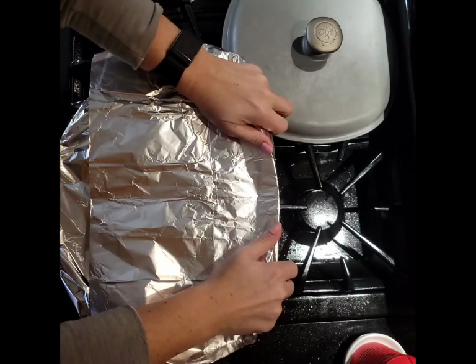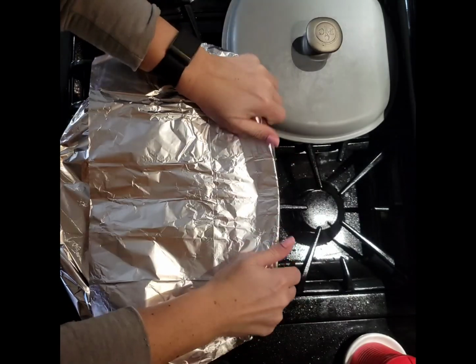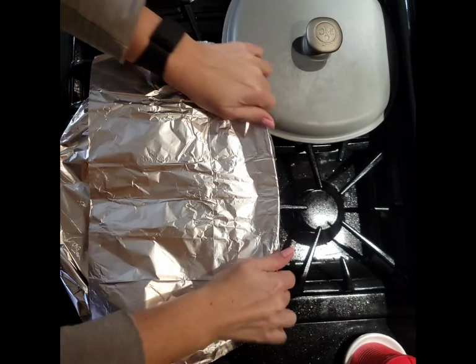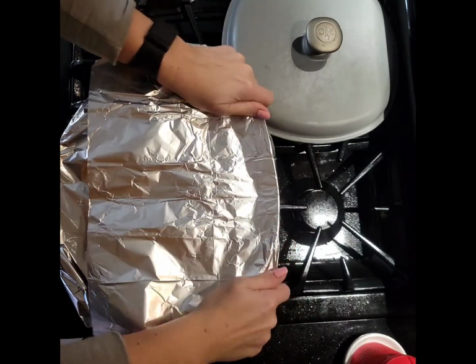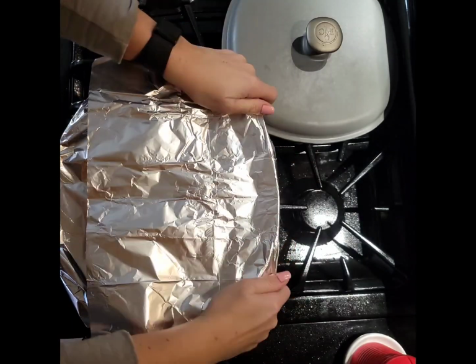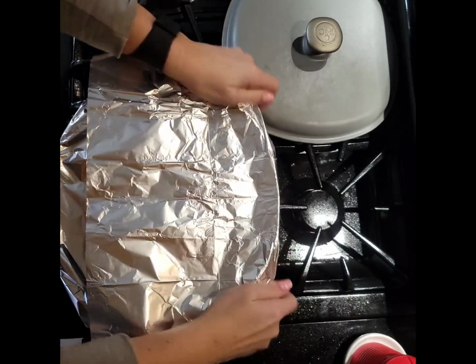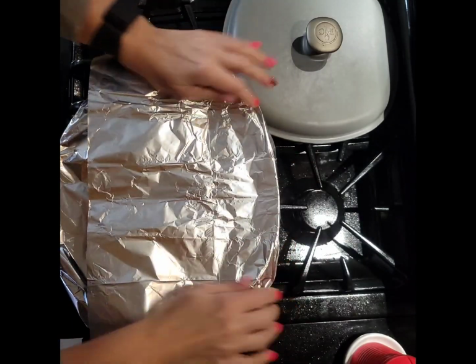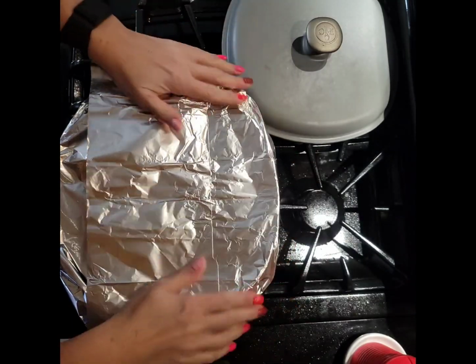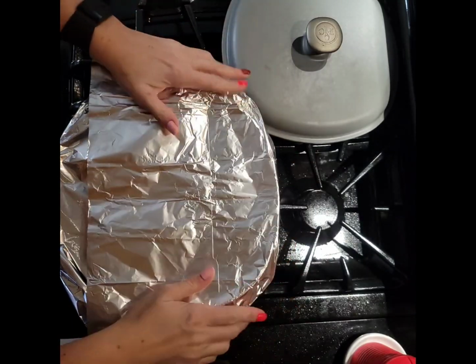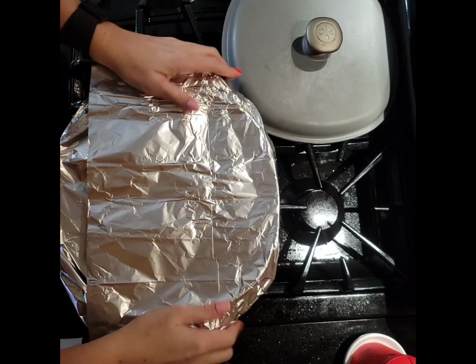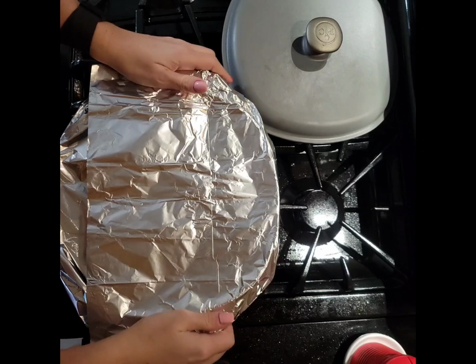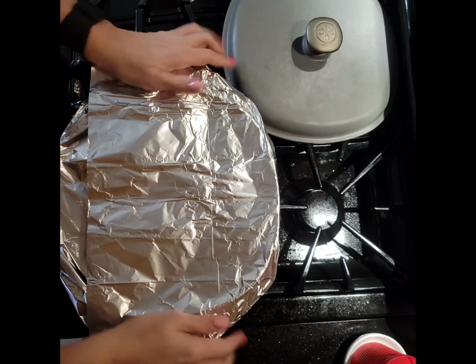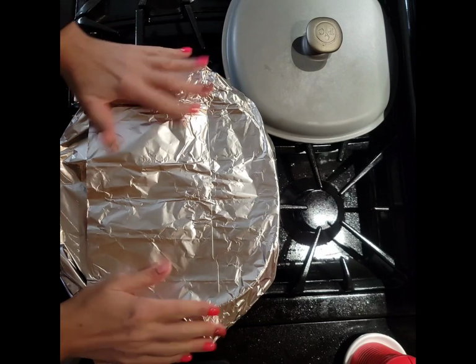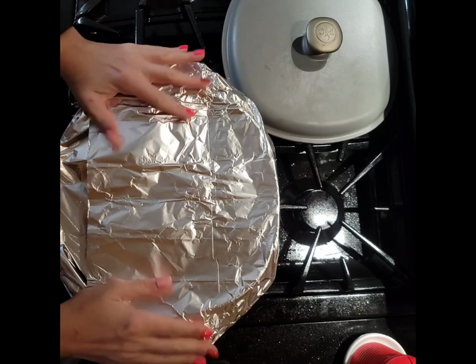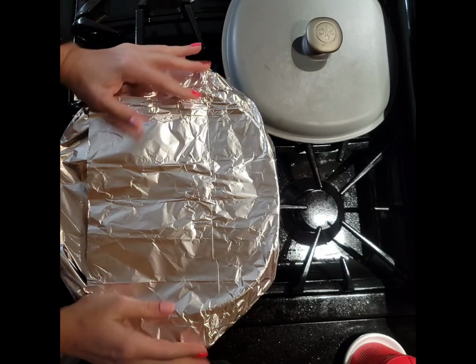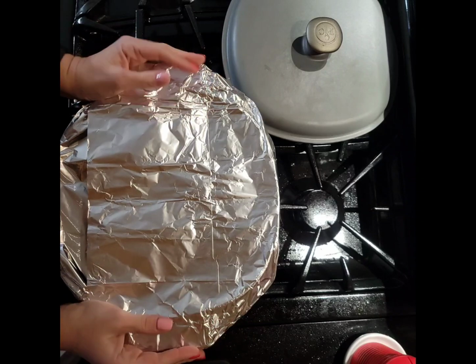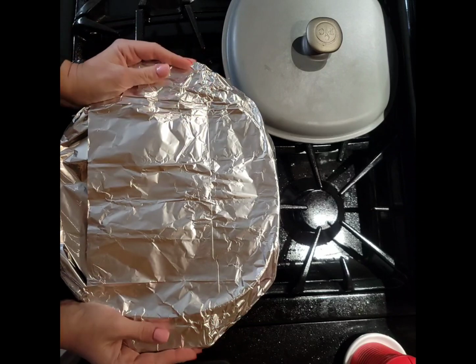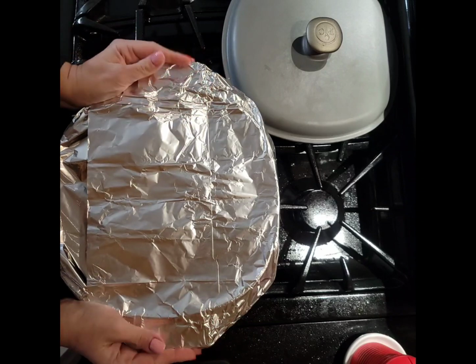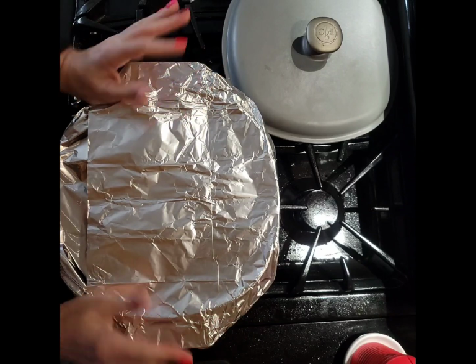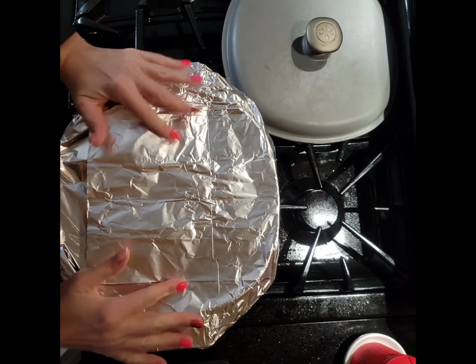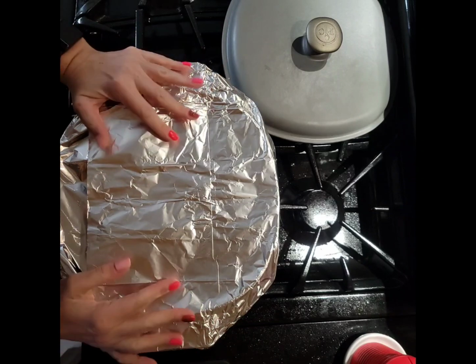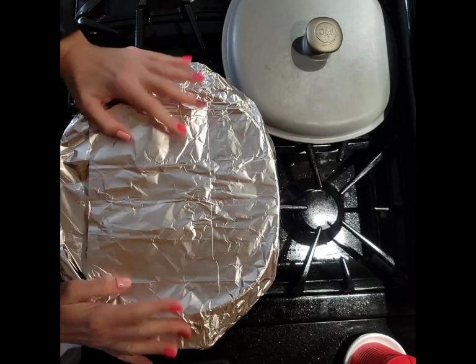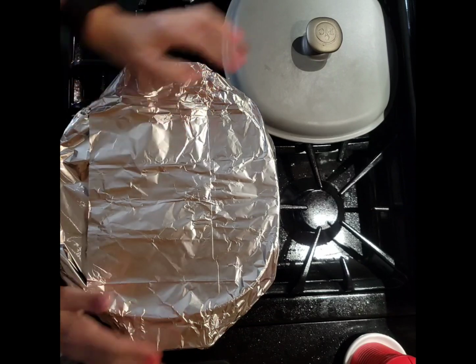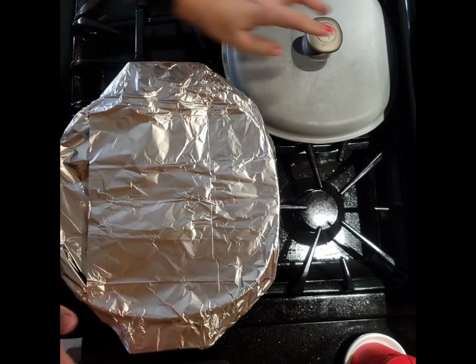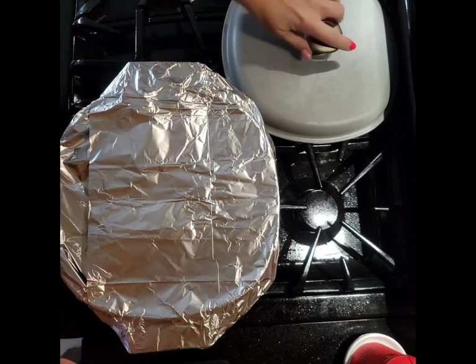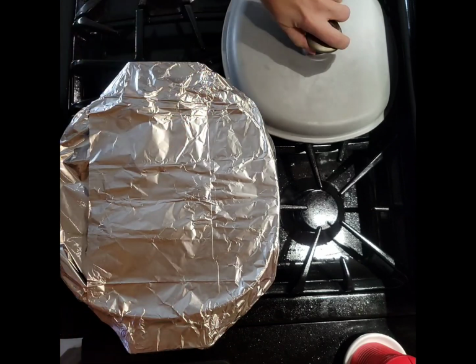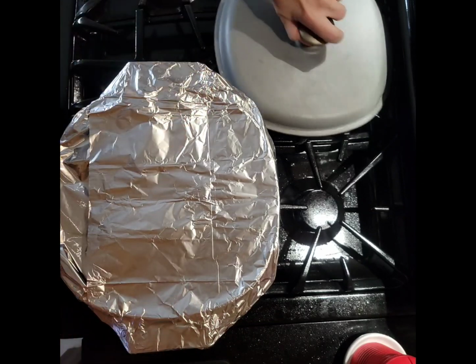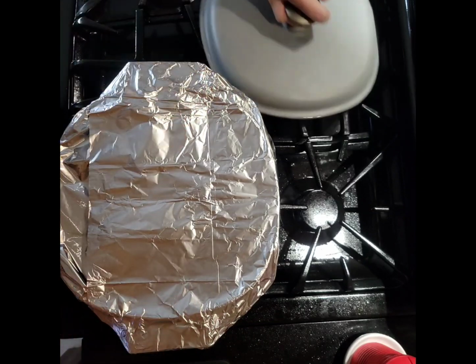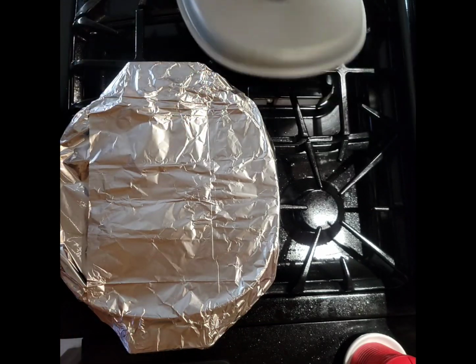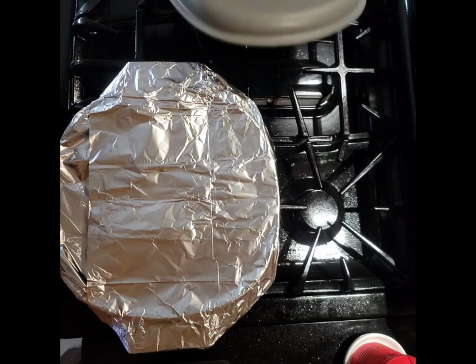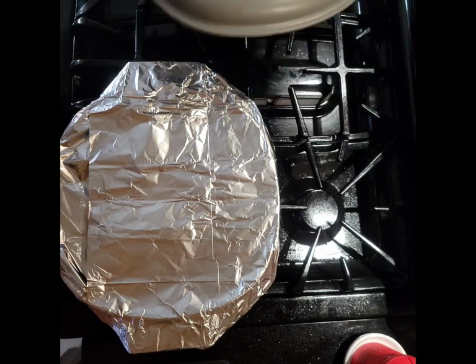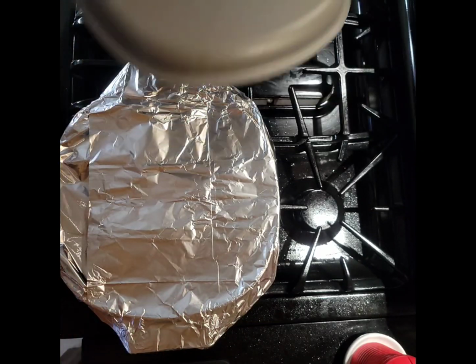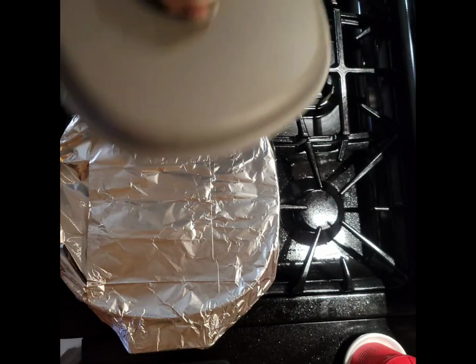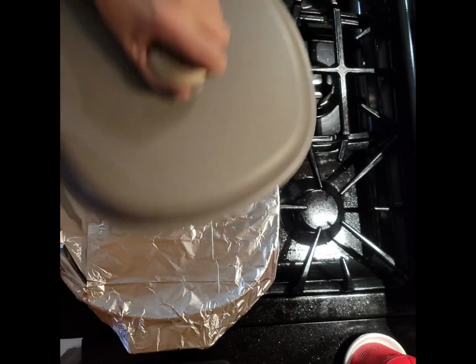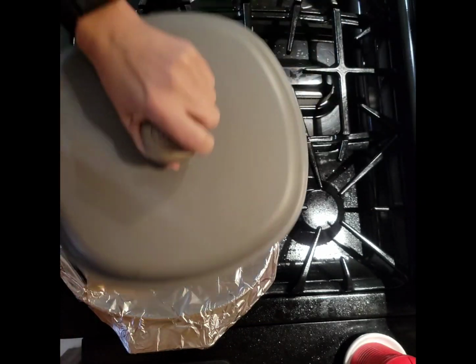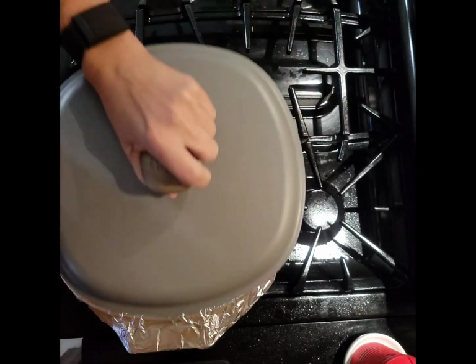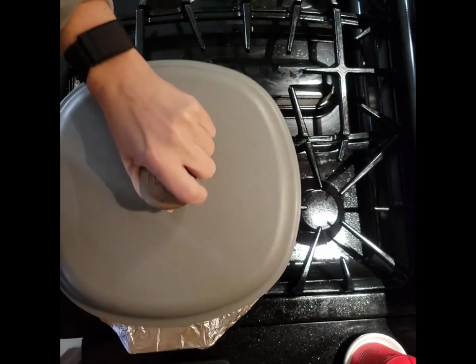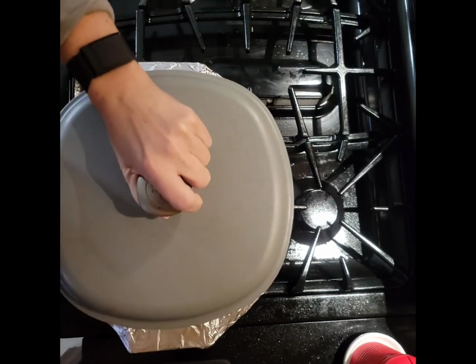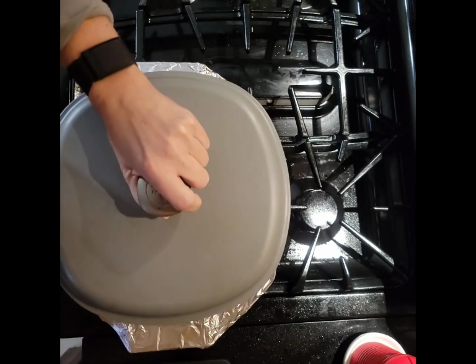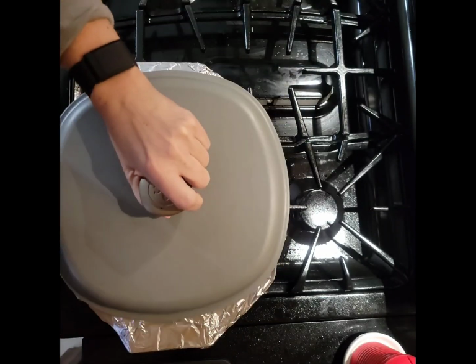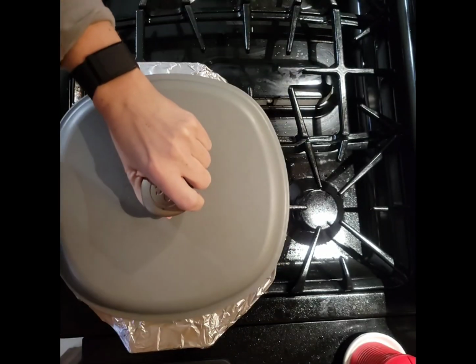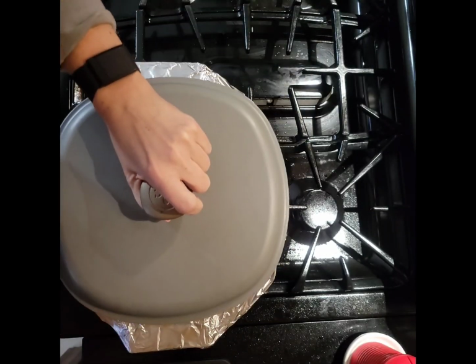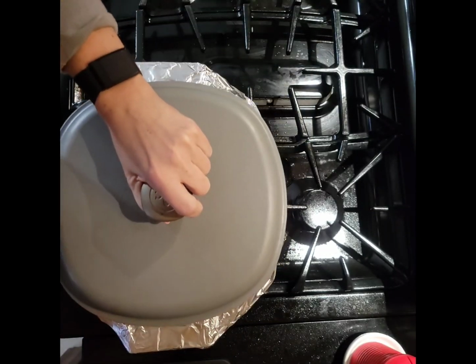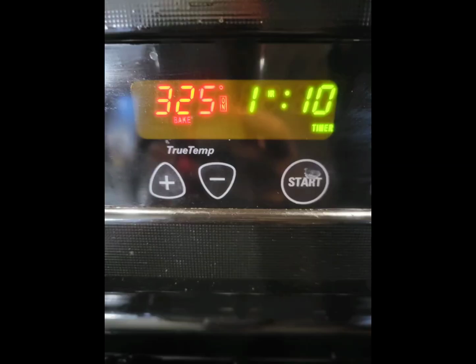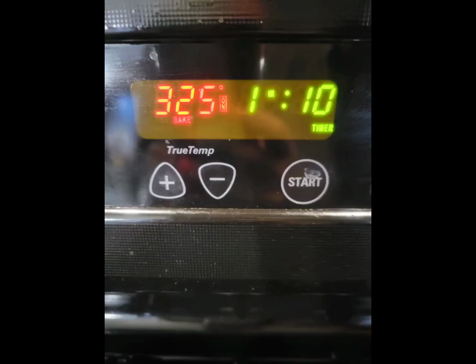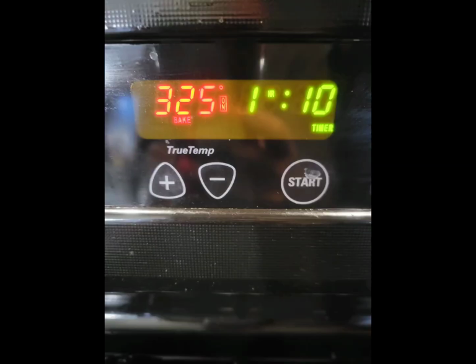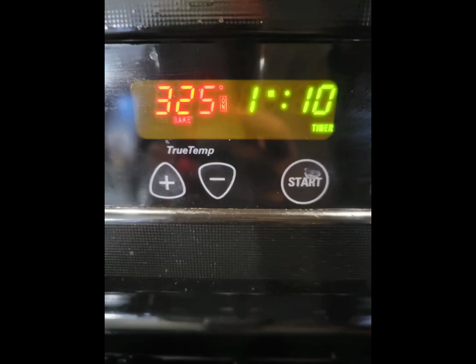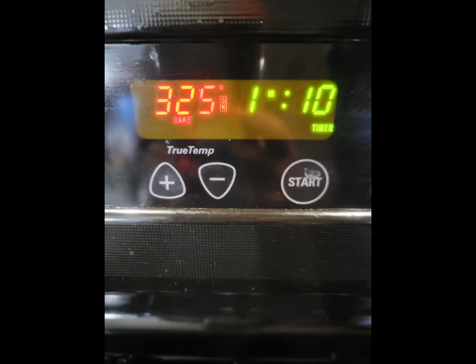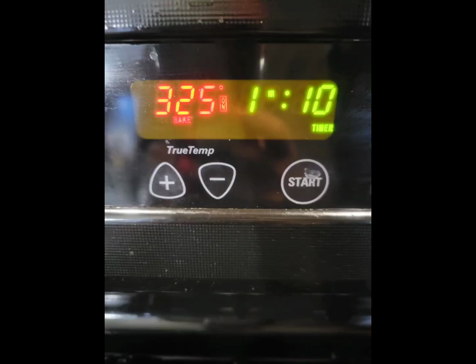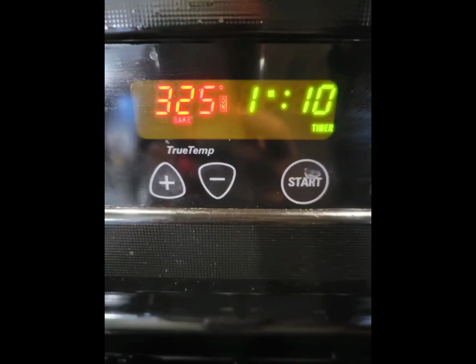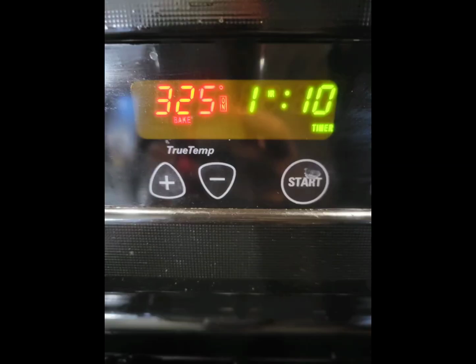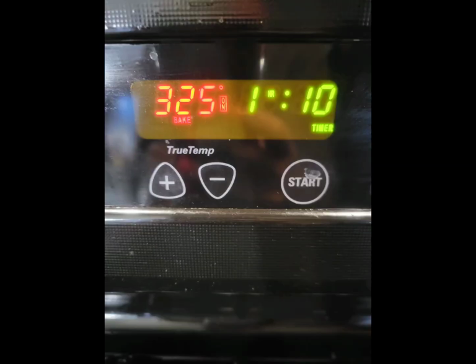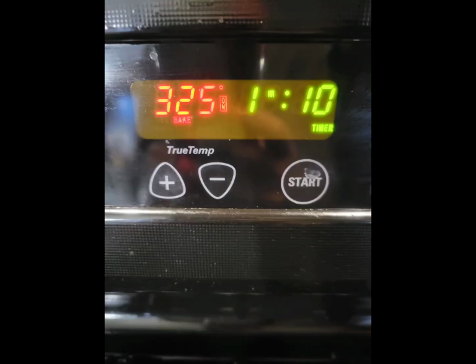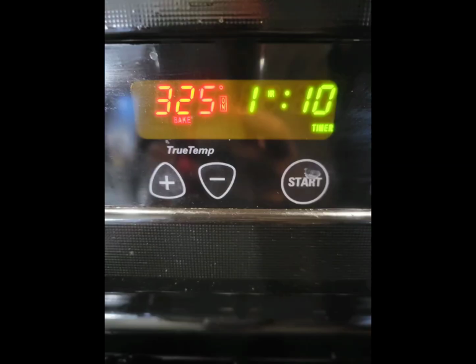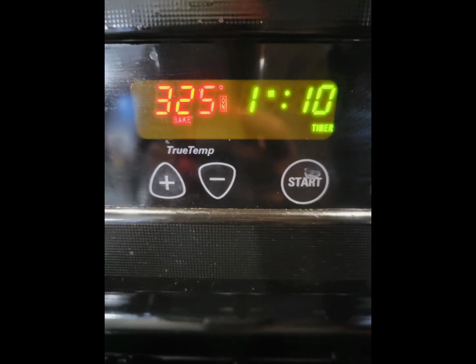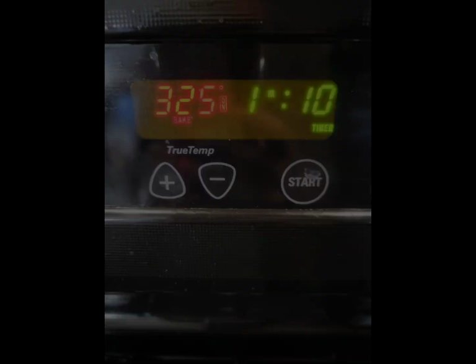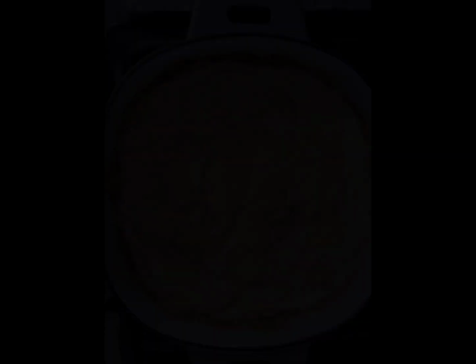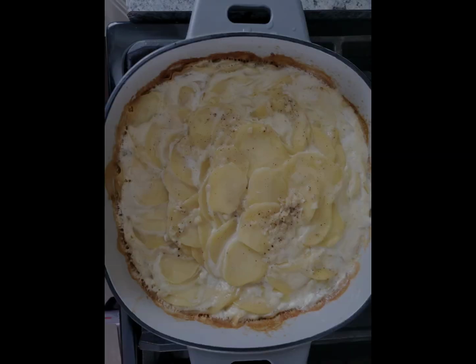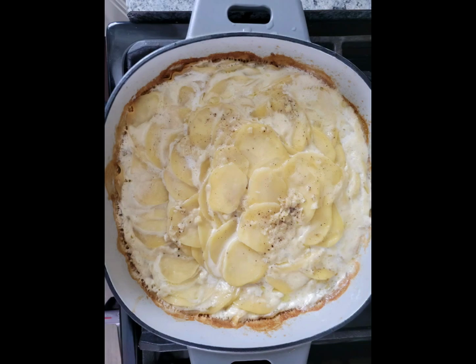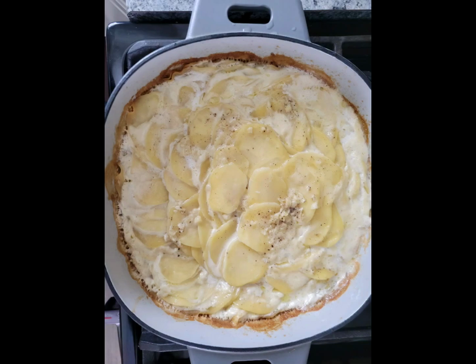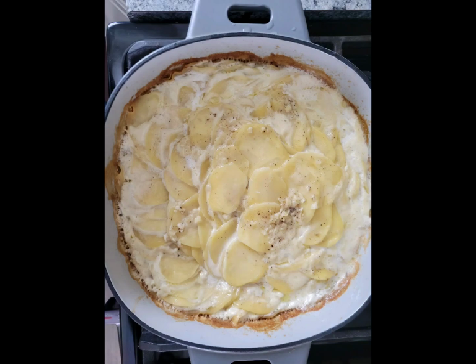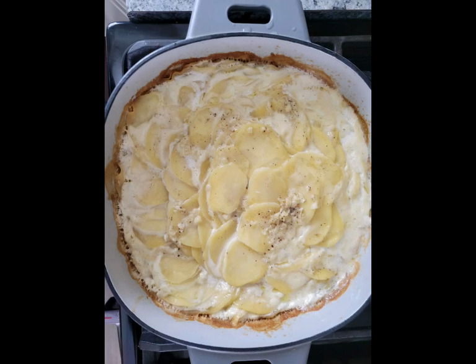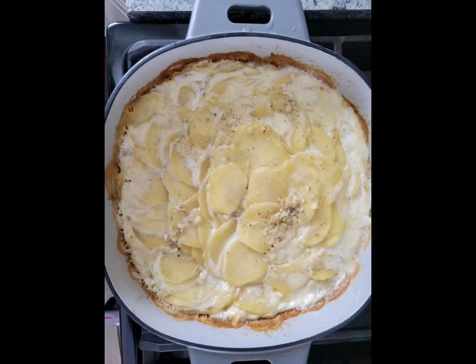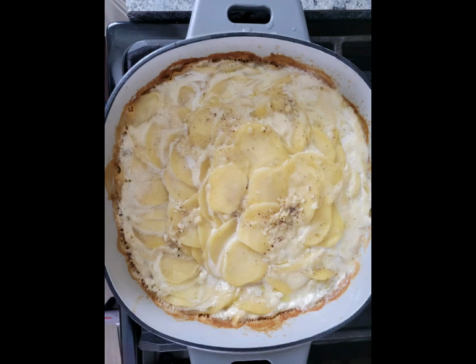Remove the foil, sprinkle the top with 3 to 4 ounces of grated Gruyere cheese, and broil. Delish!